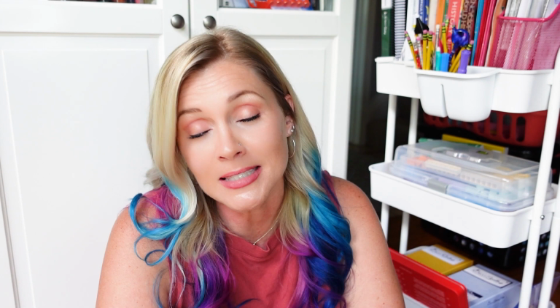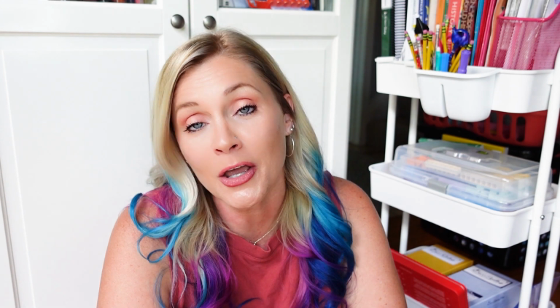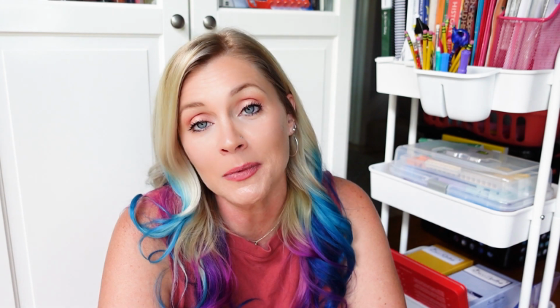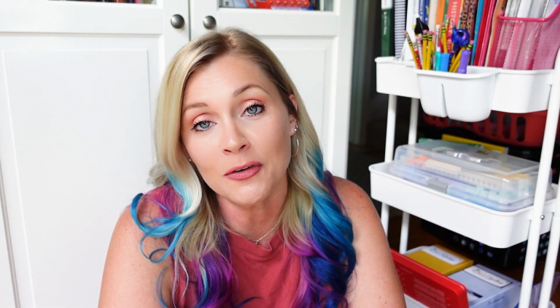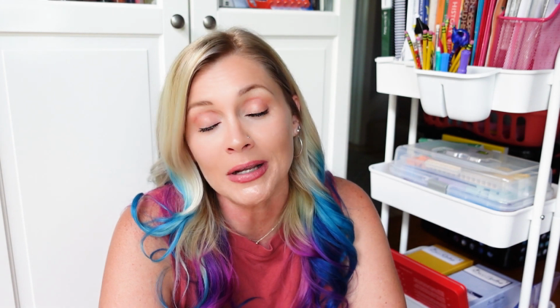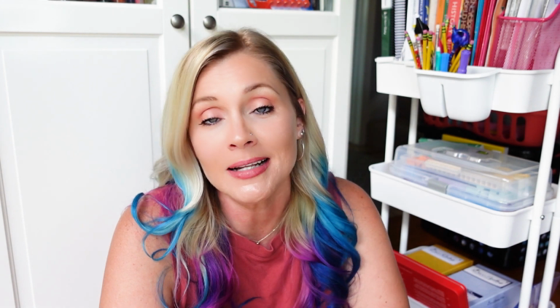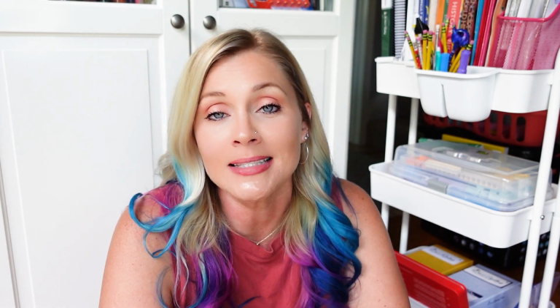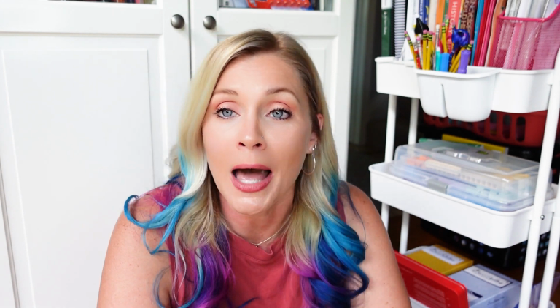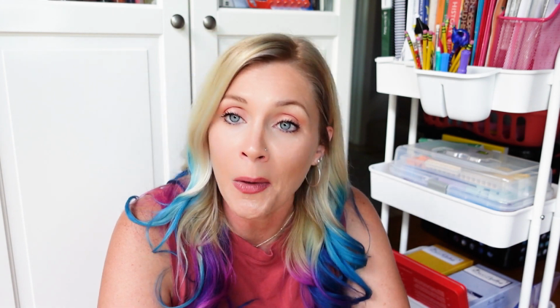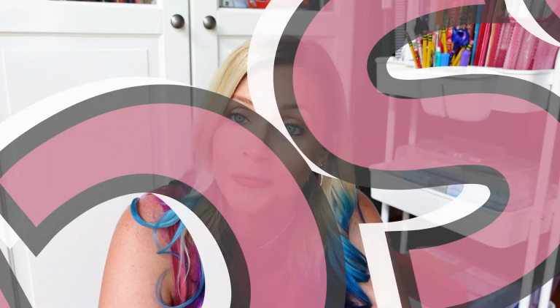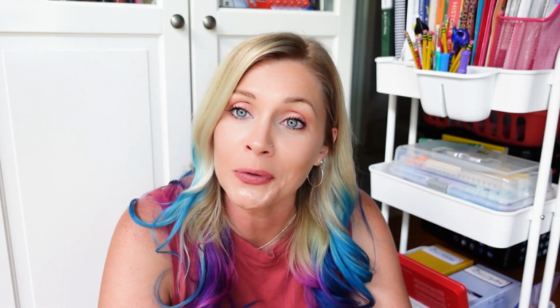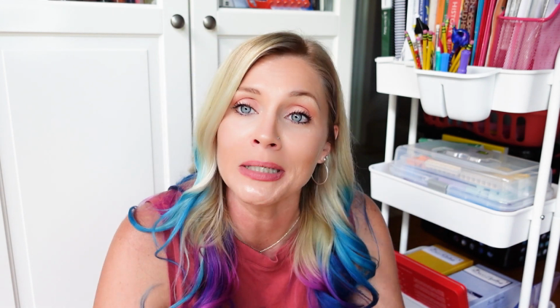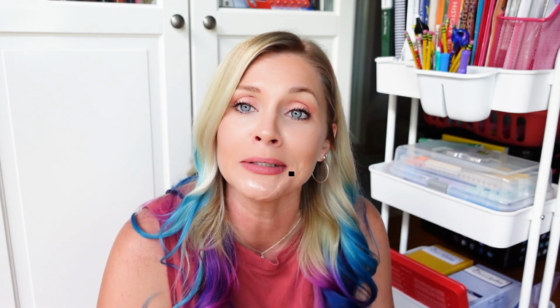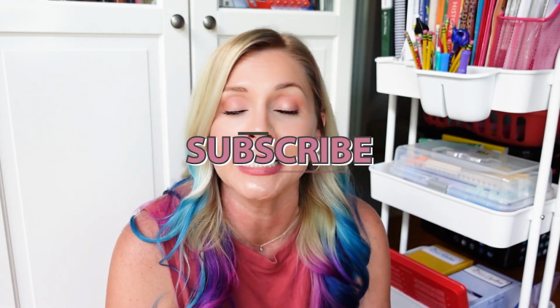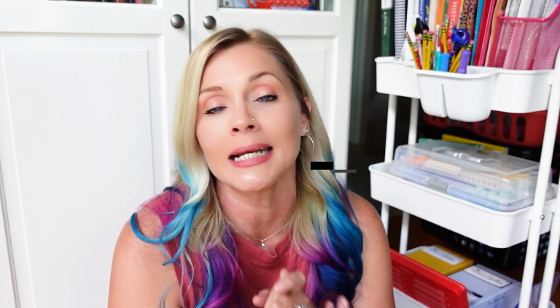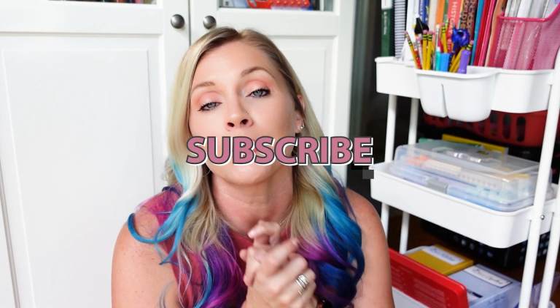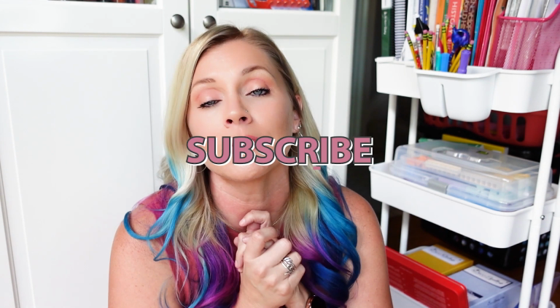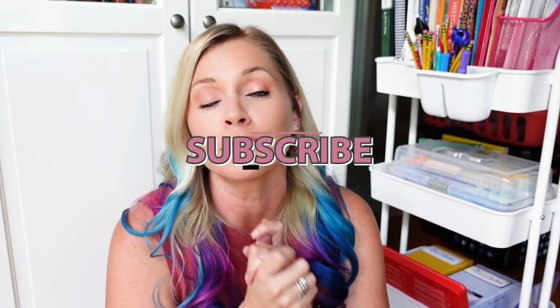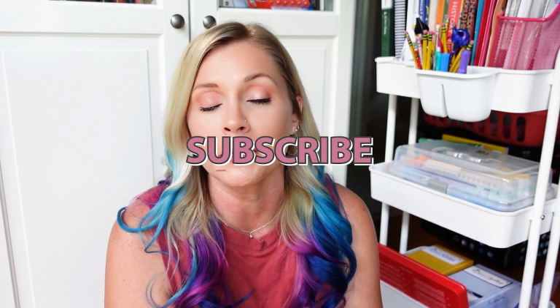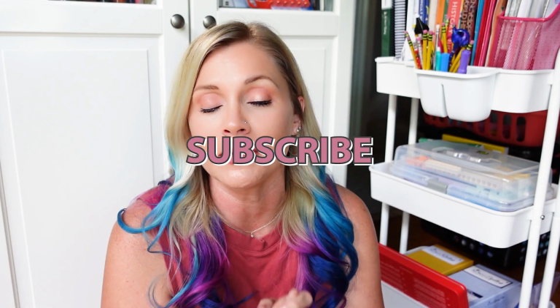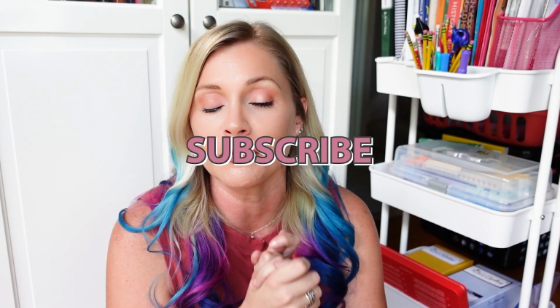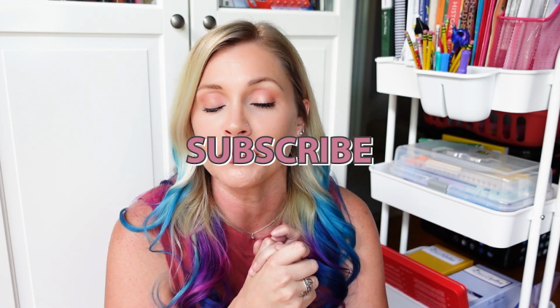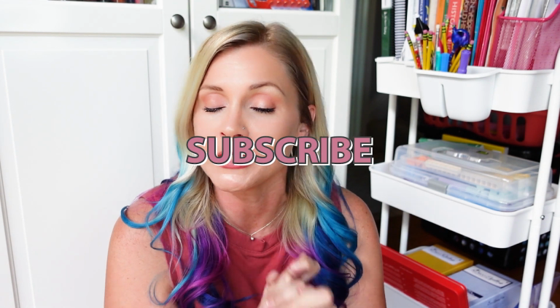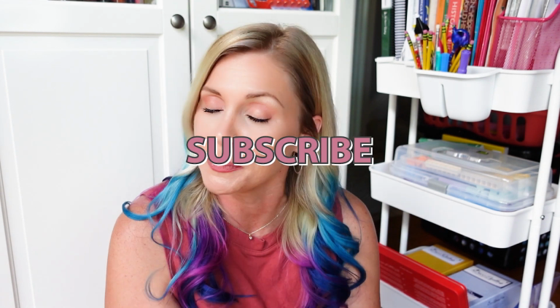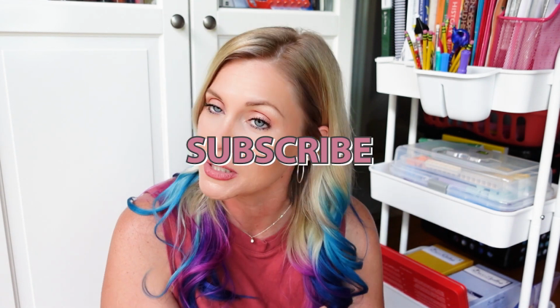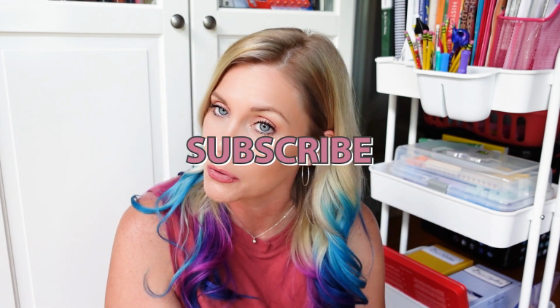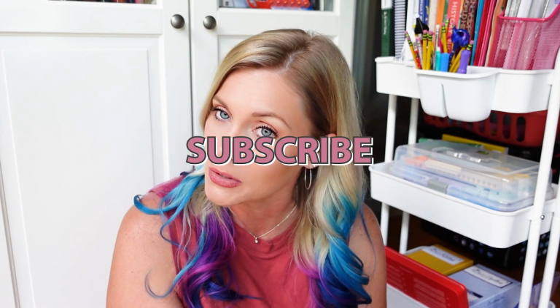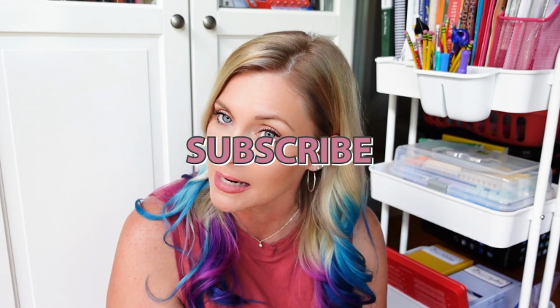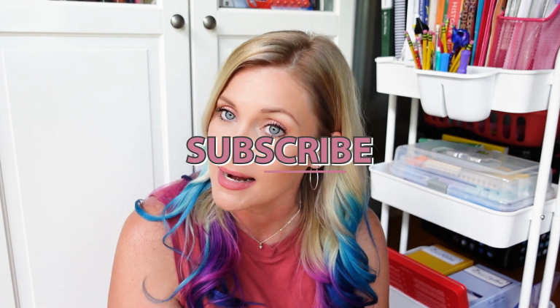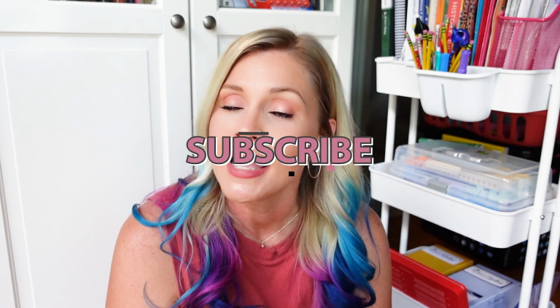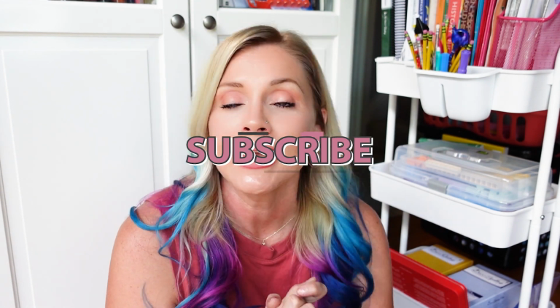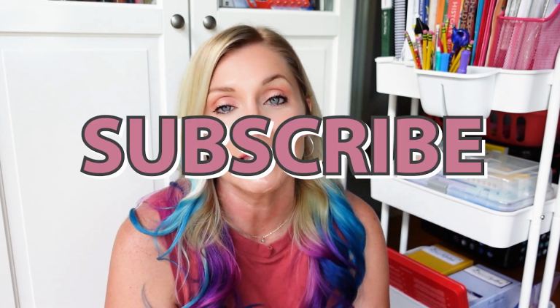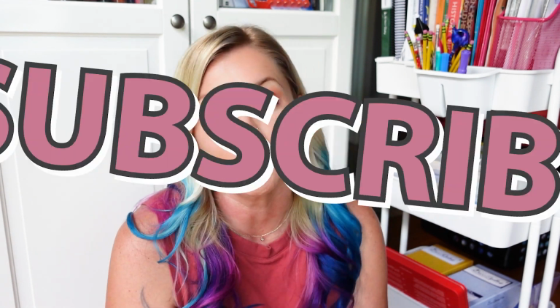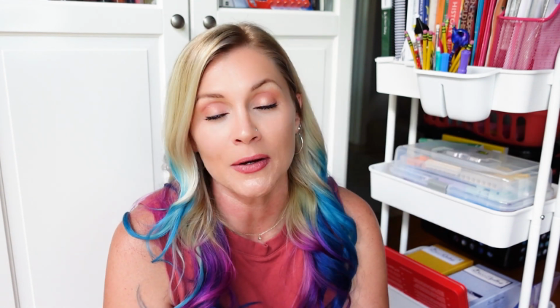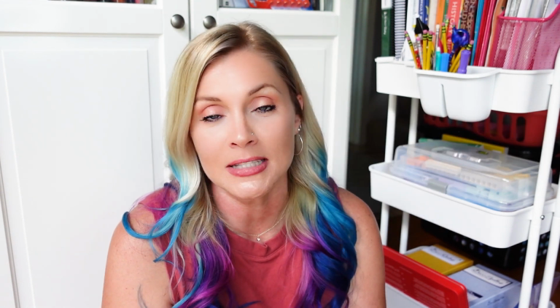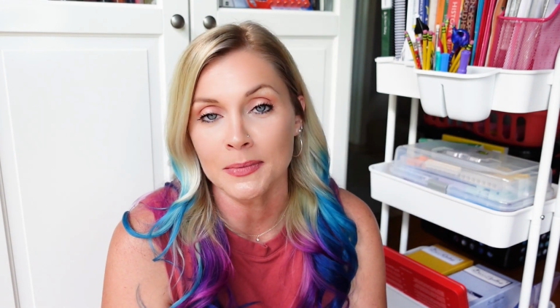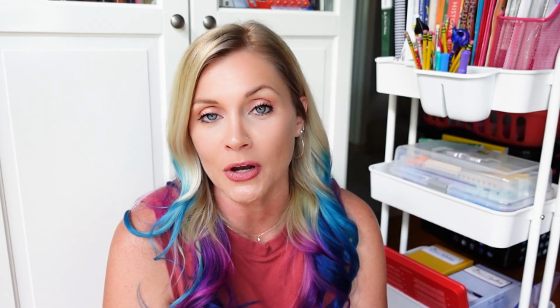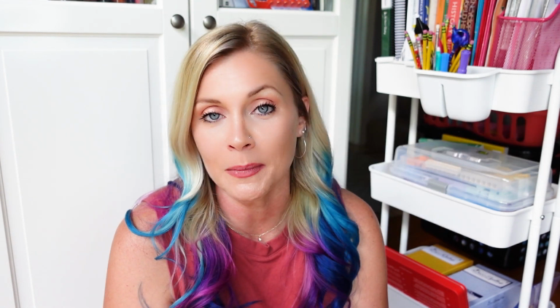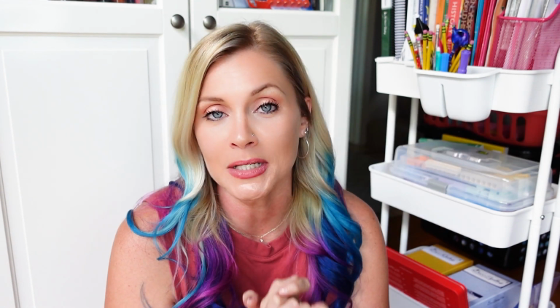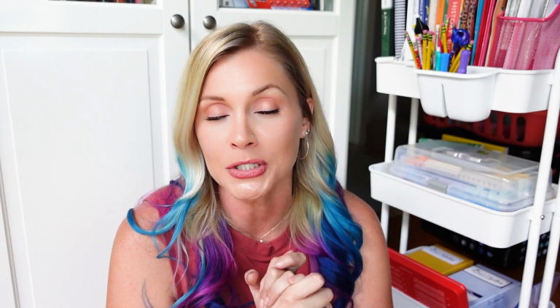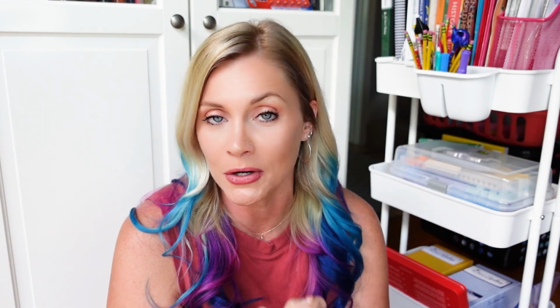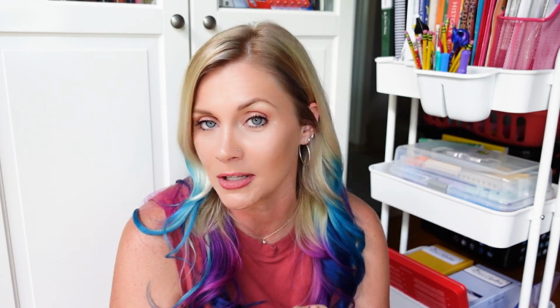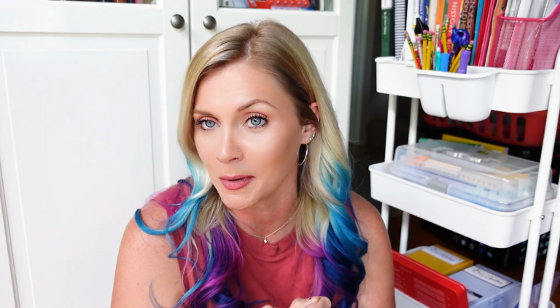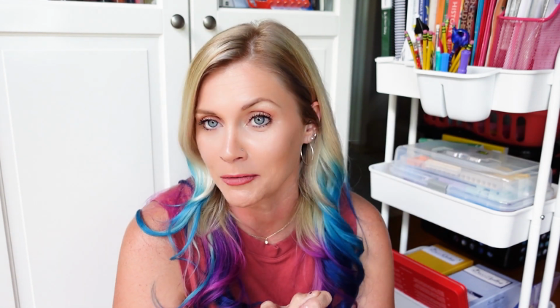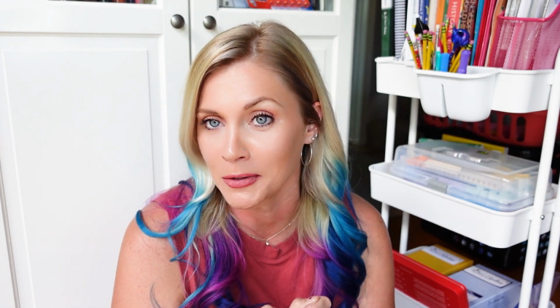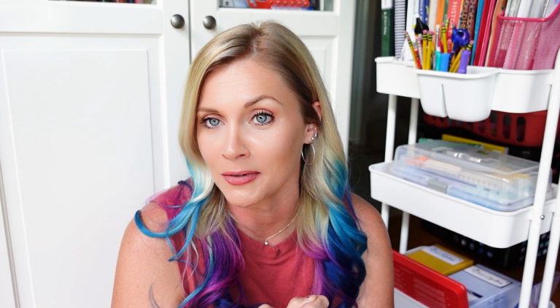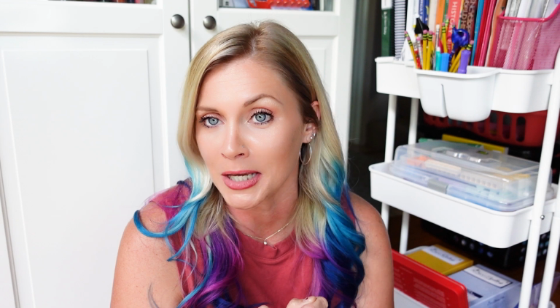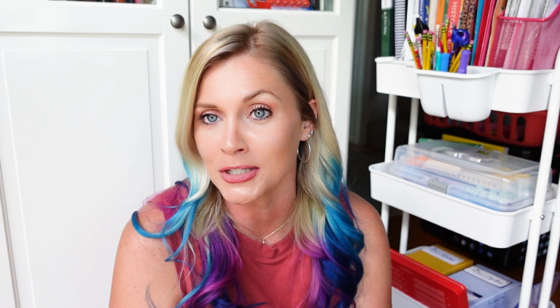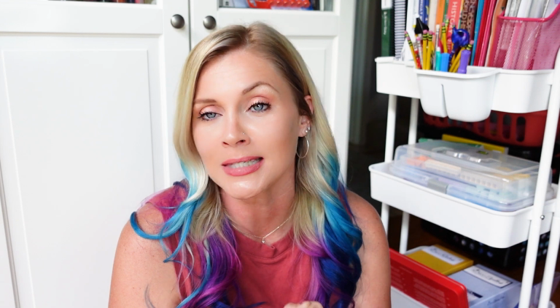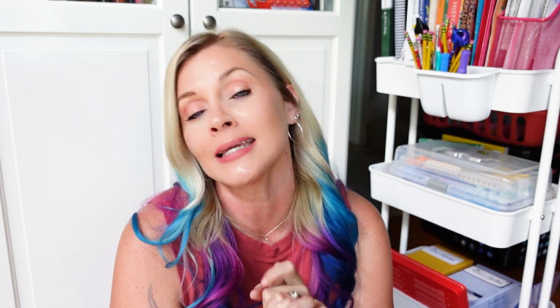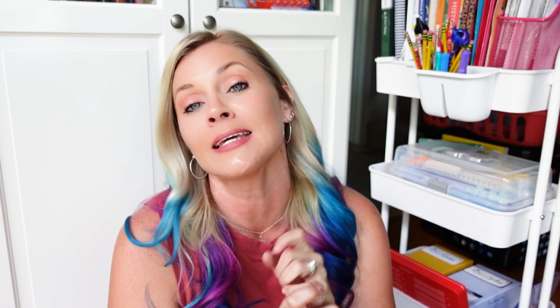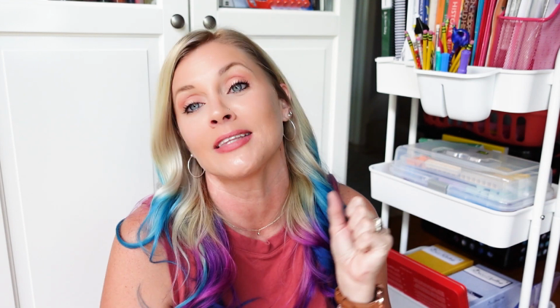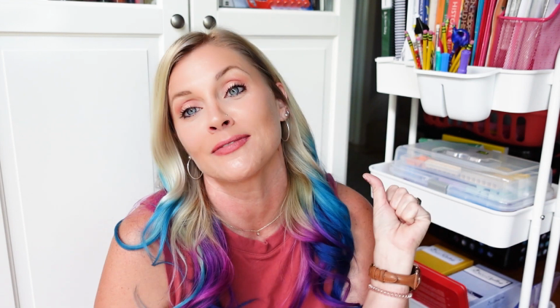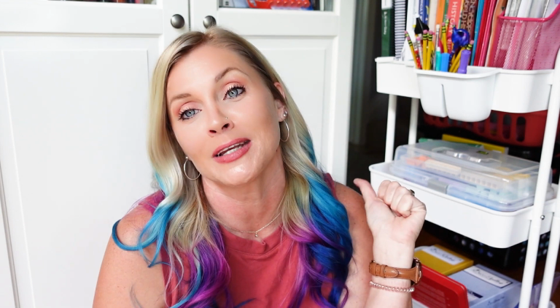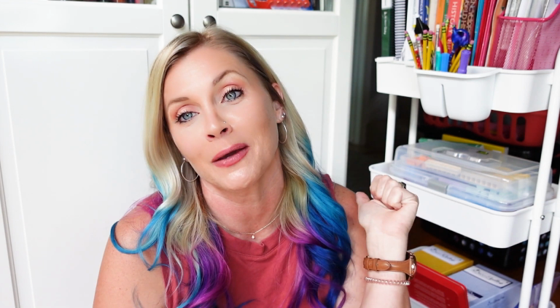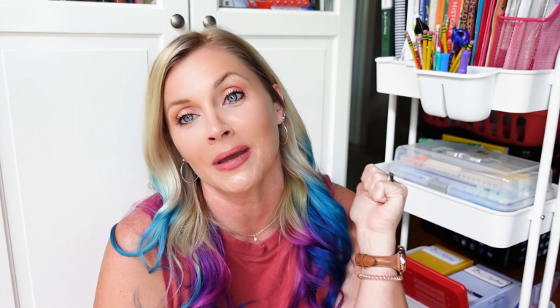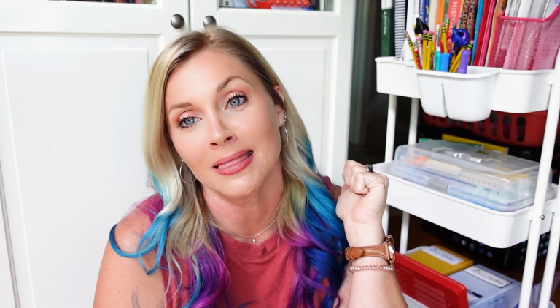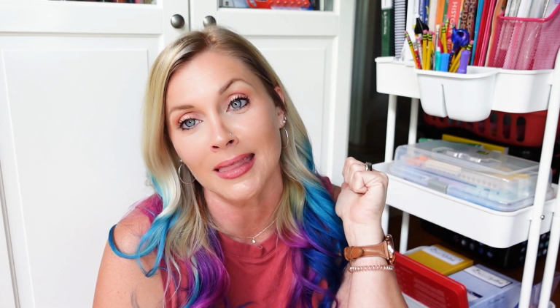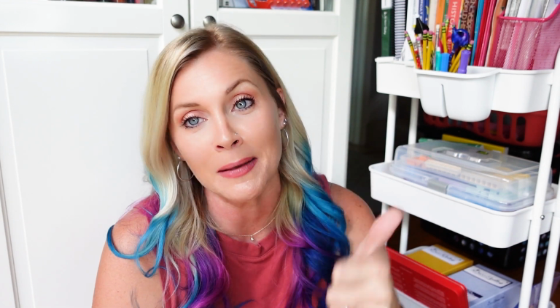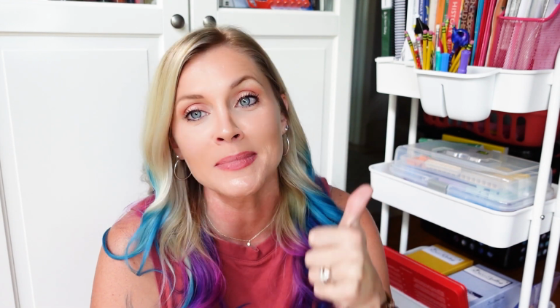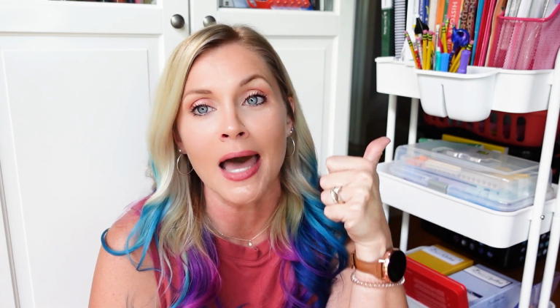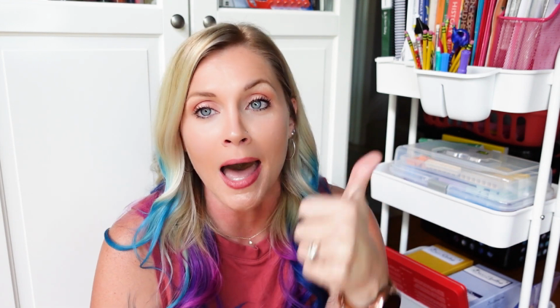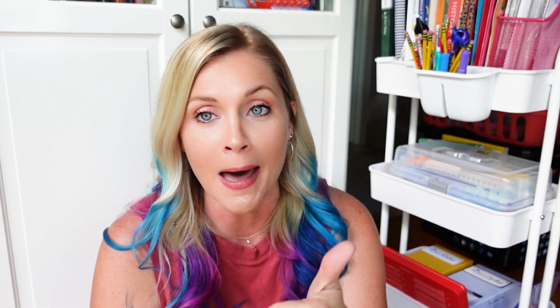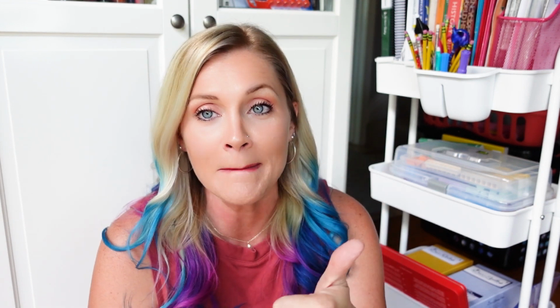Guys, I hope you found this helpful, entertaining, or informative. If you did, please scroll down, hit the big red subscribe button, turn on the bell for notifications, and give this video a thumbs up.